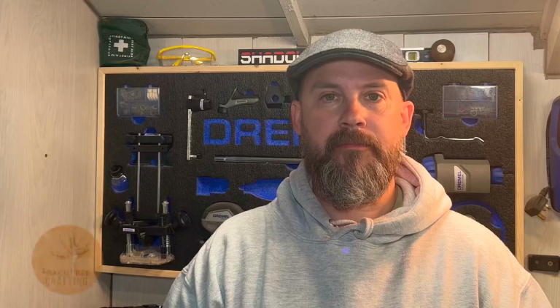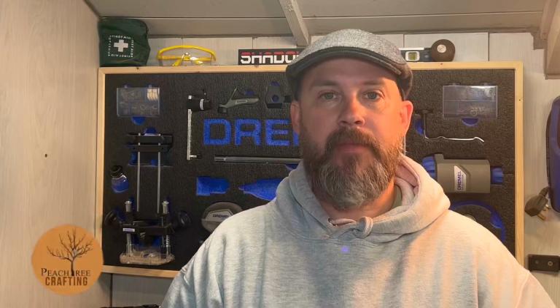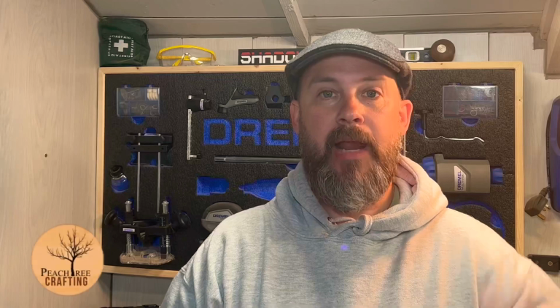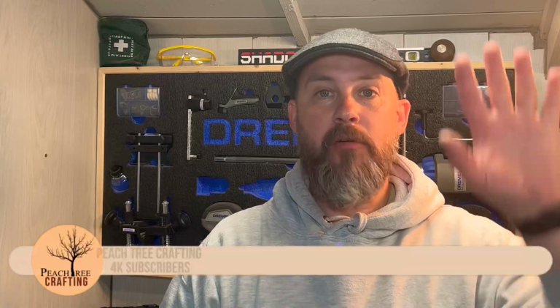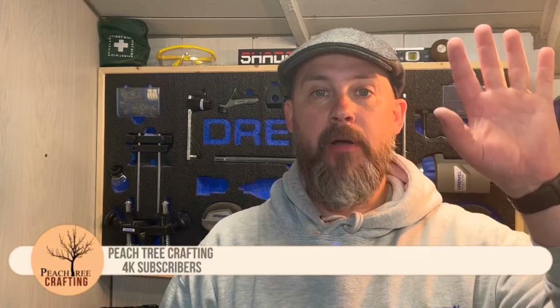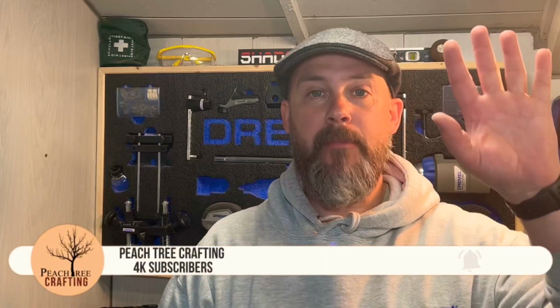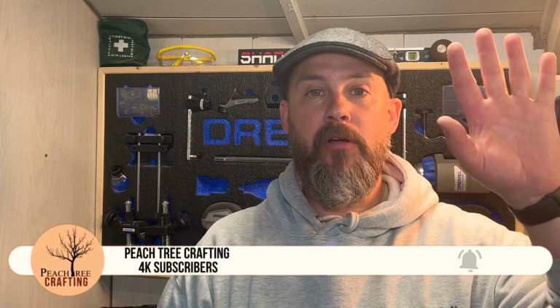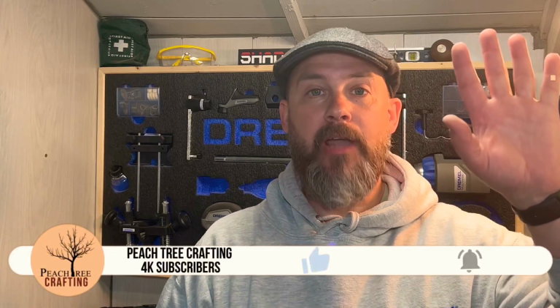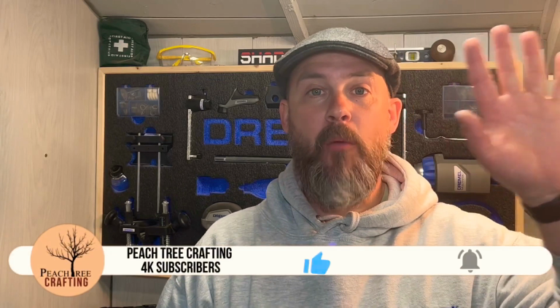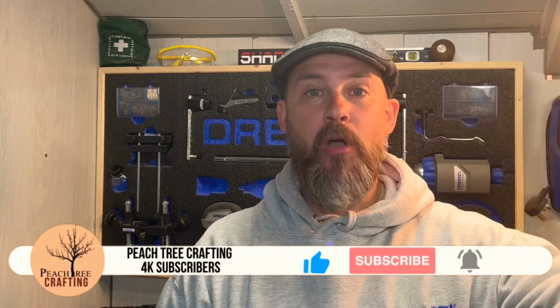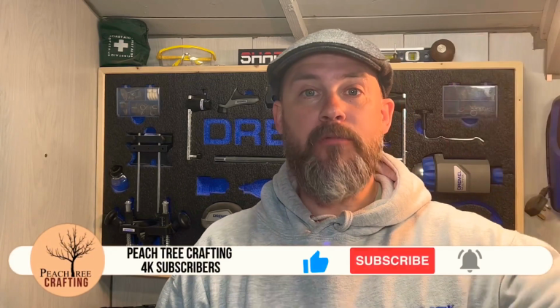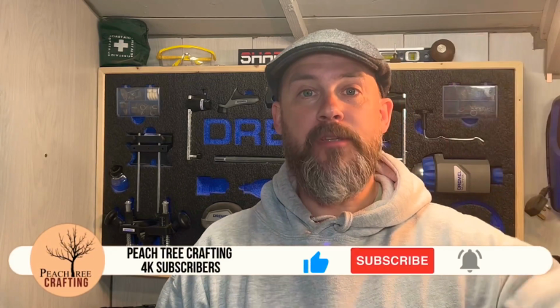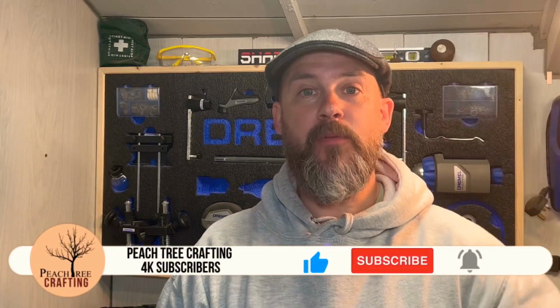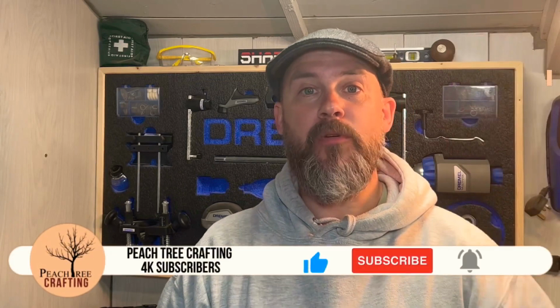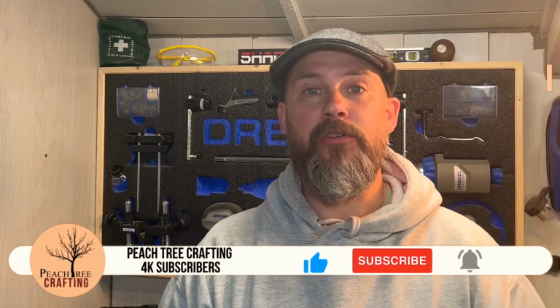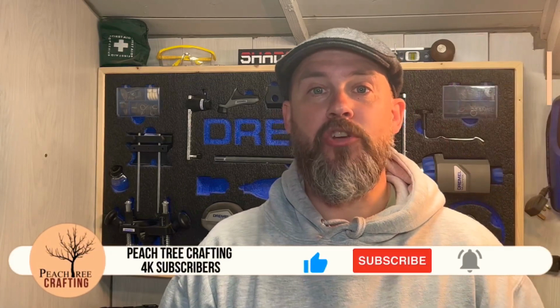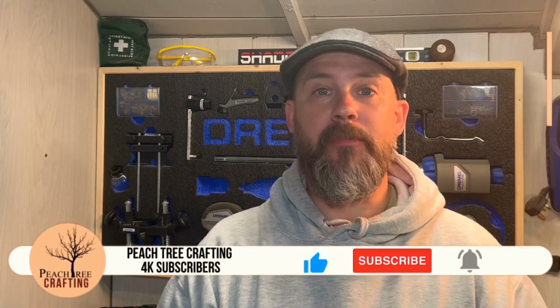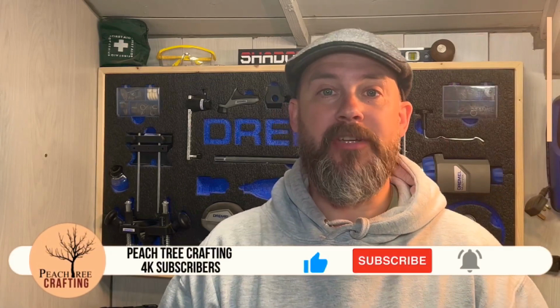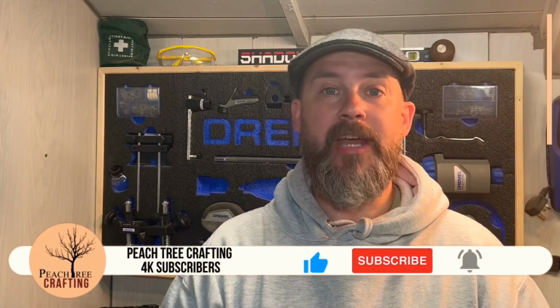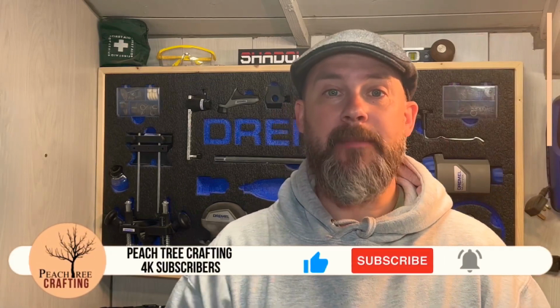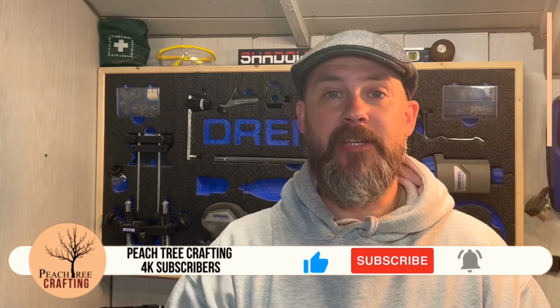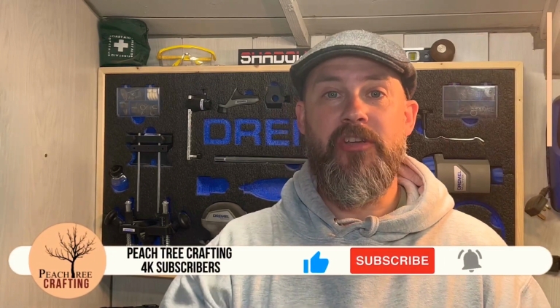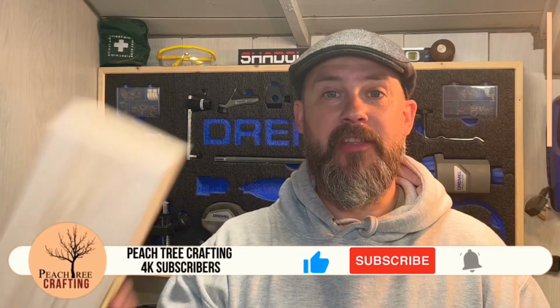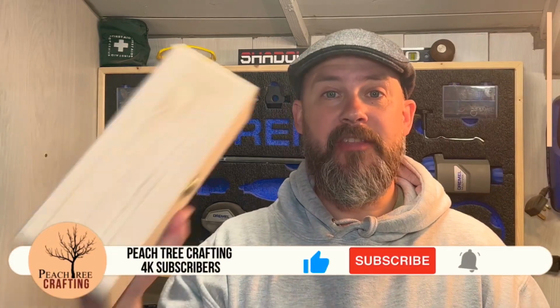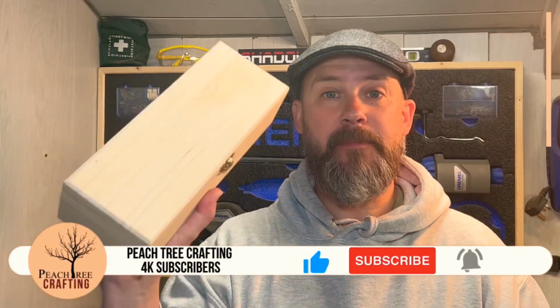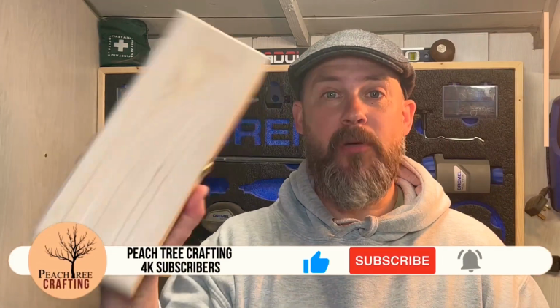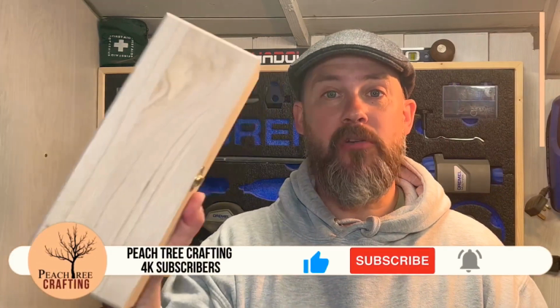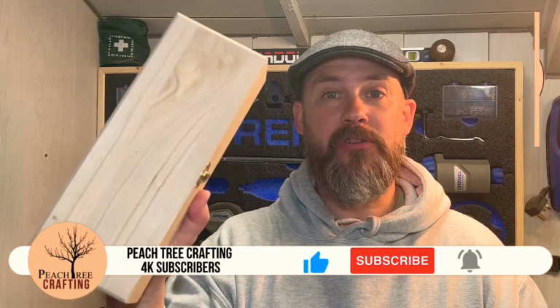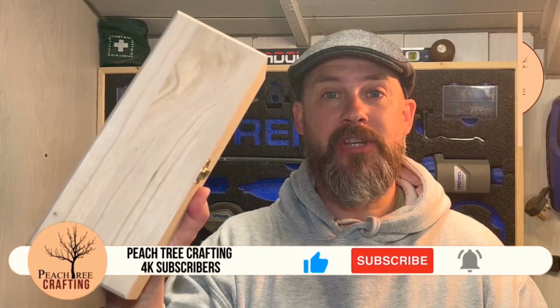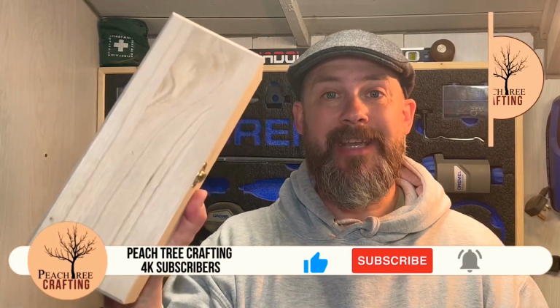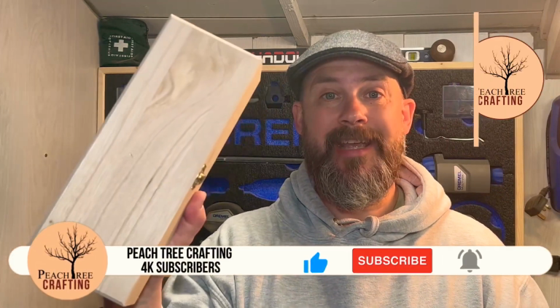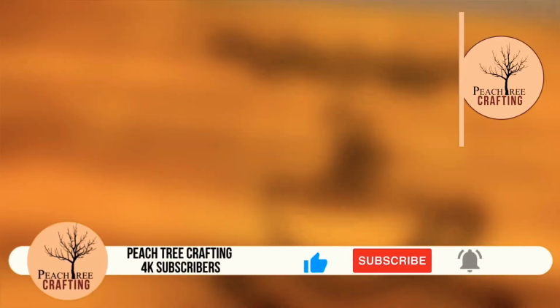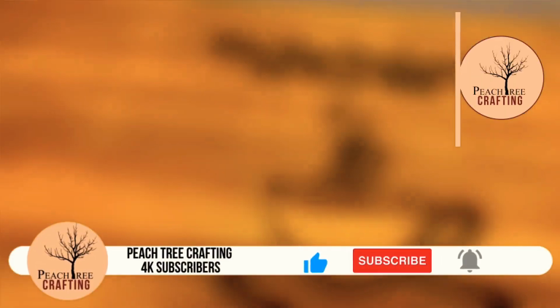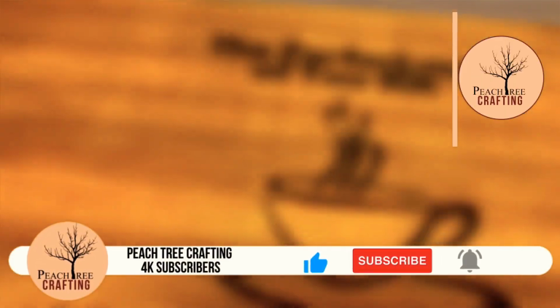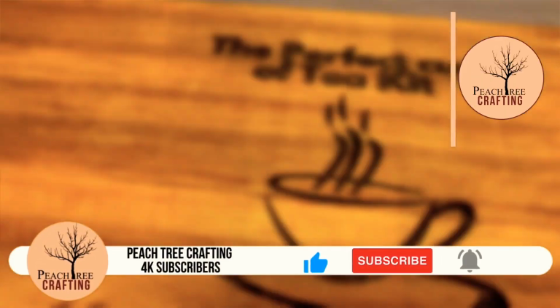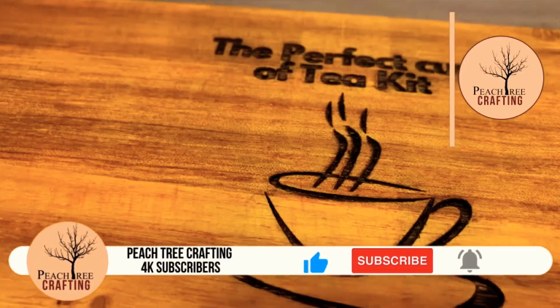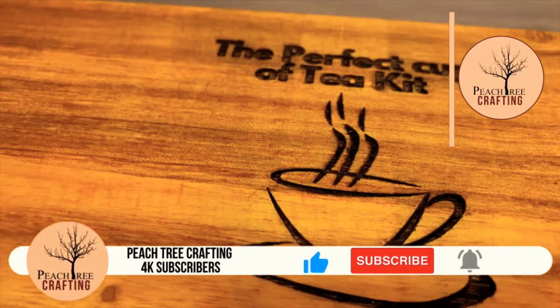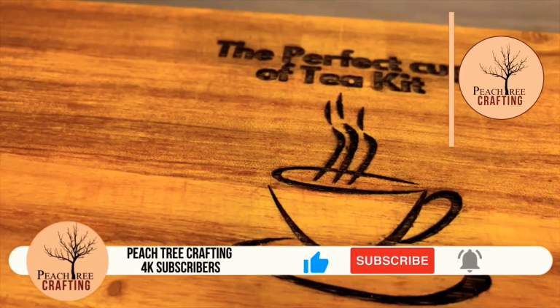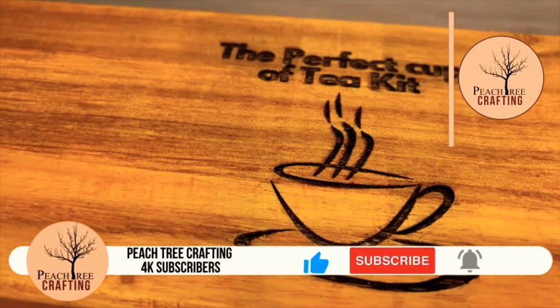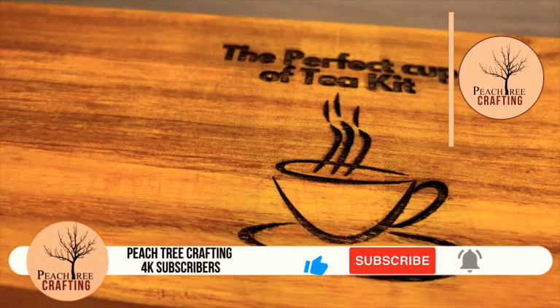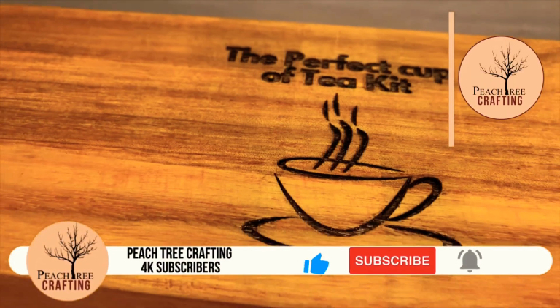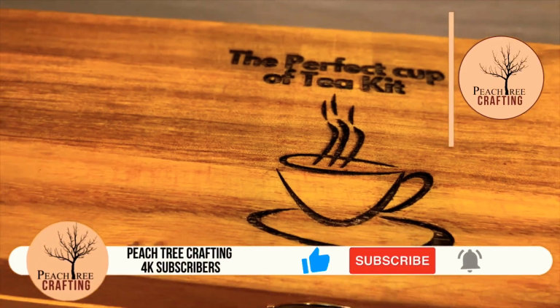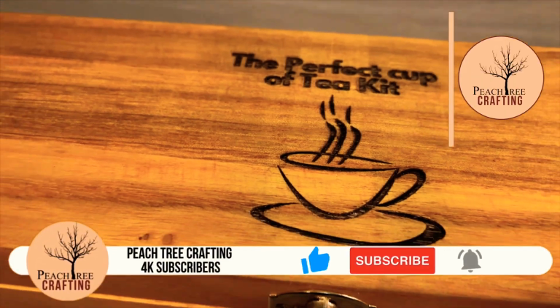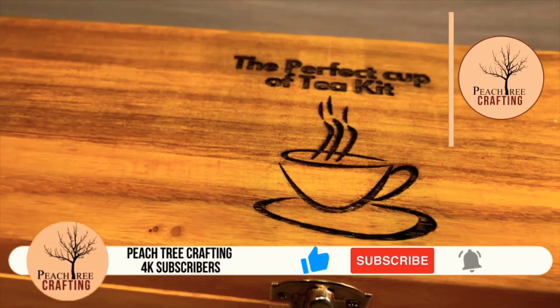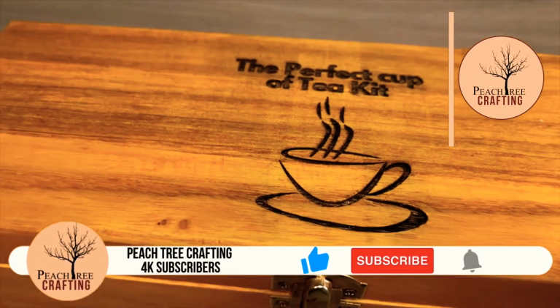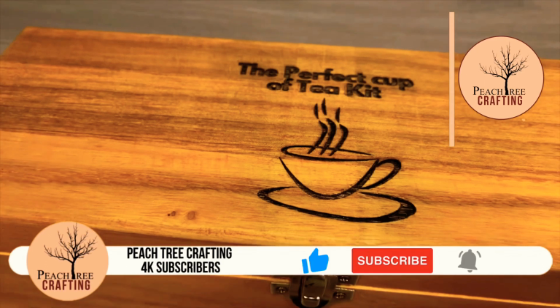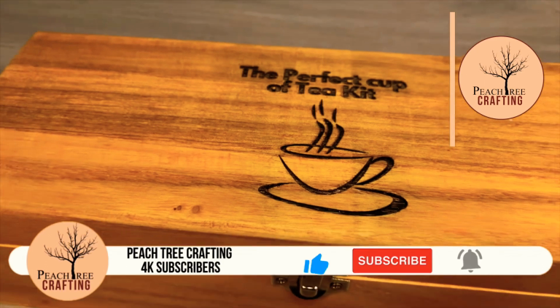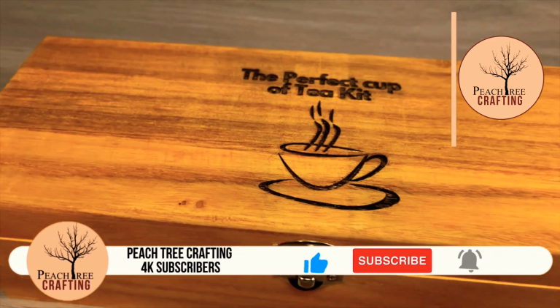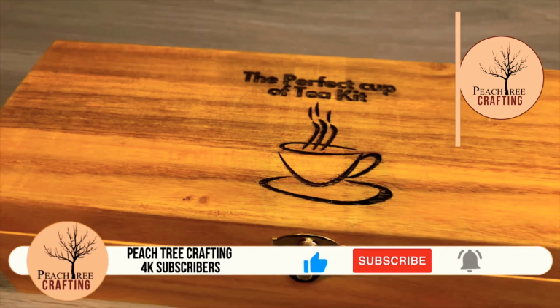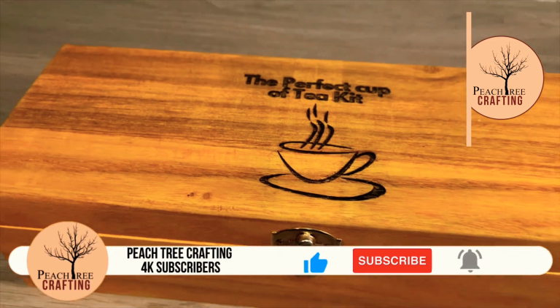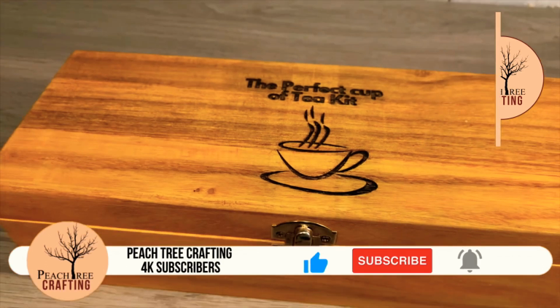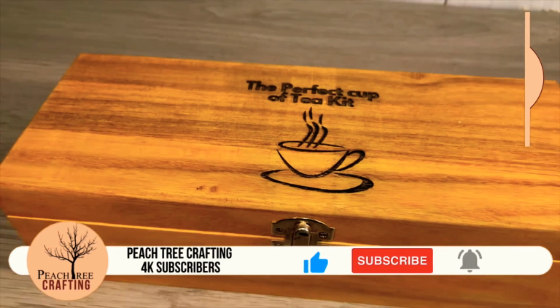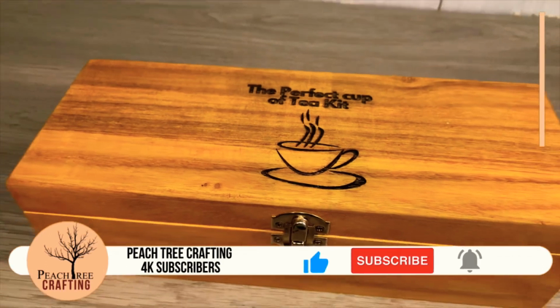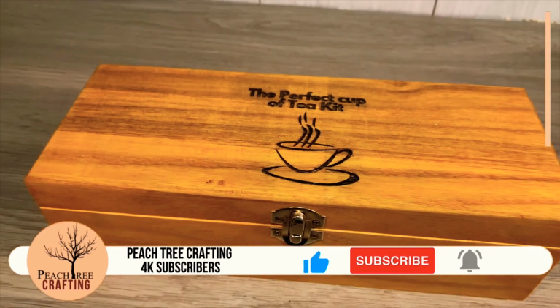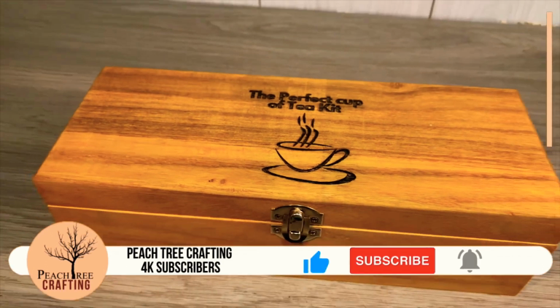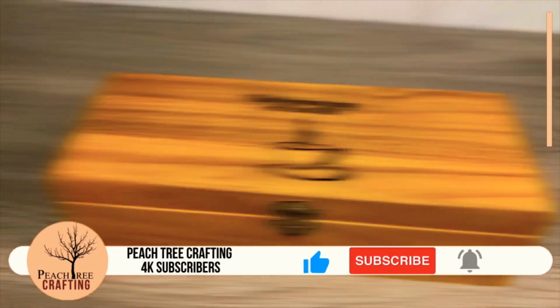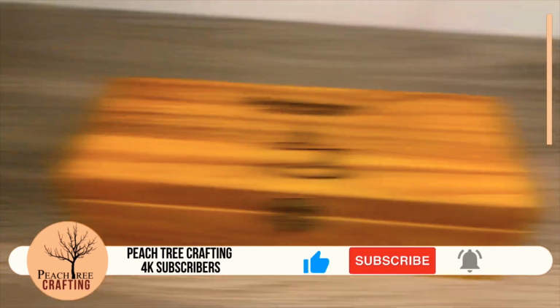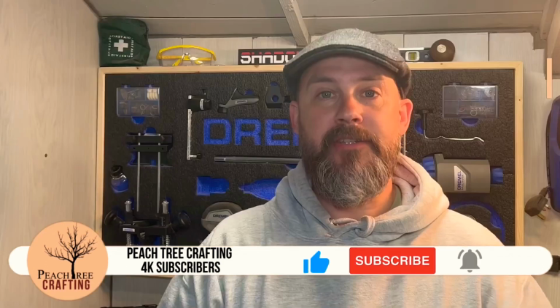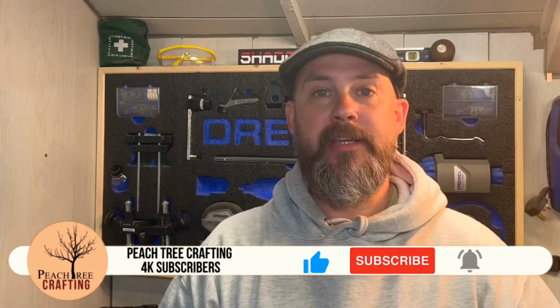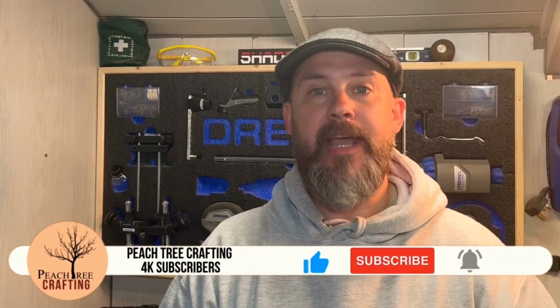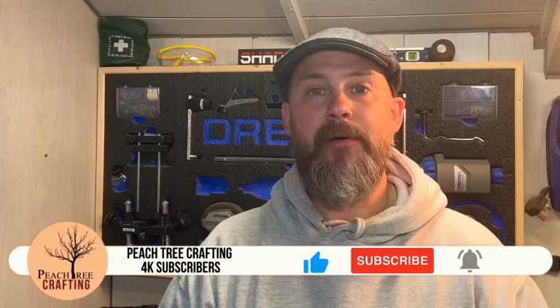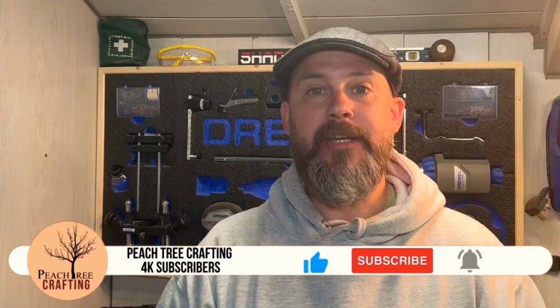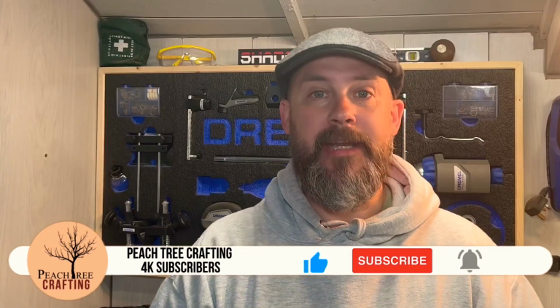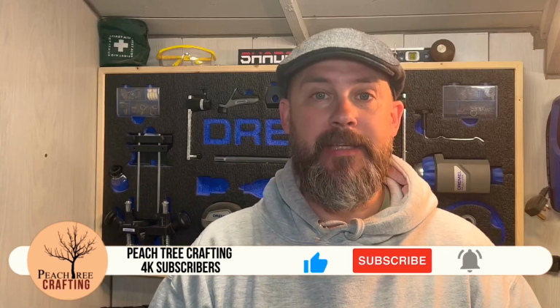Hello, I'm Mark and welcome to my workshop. Today I'm going to be turning this box into this. Let's see how I did it.